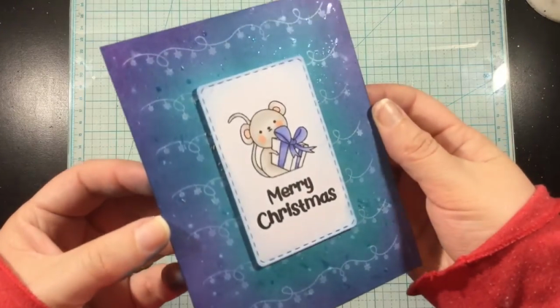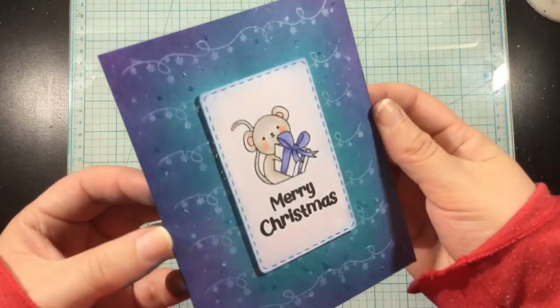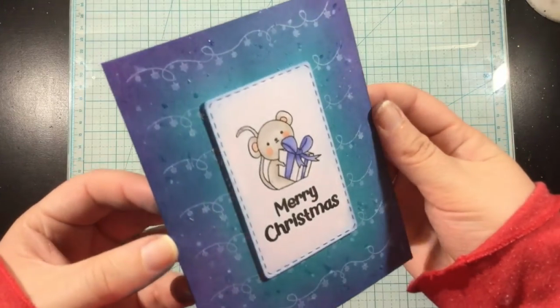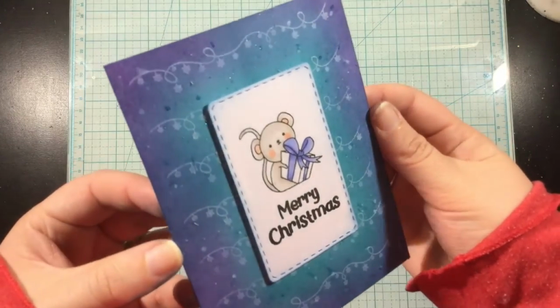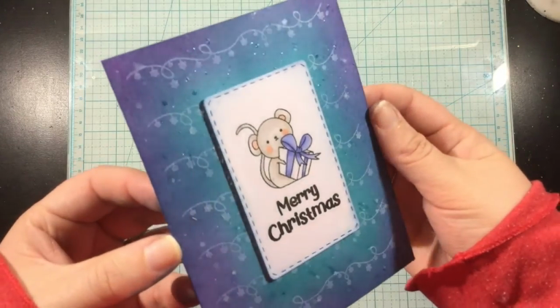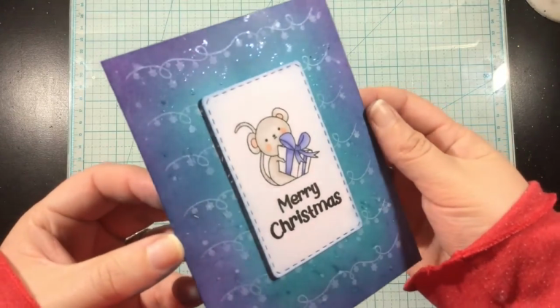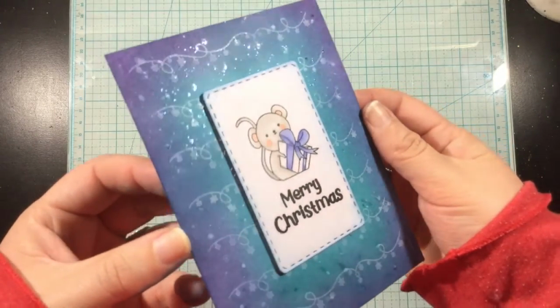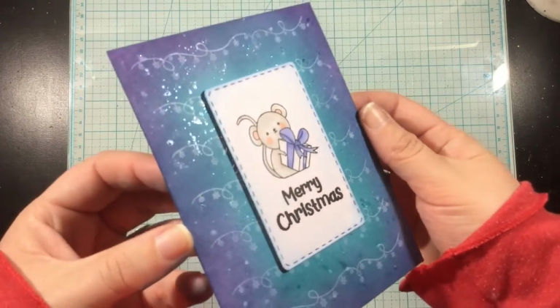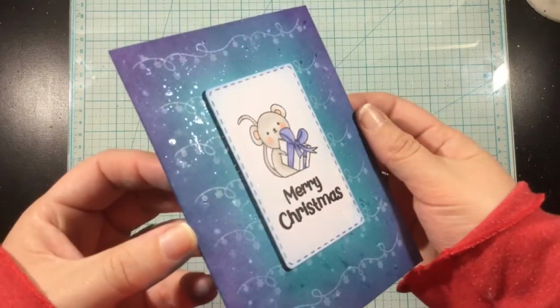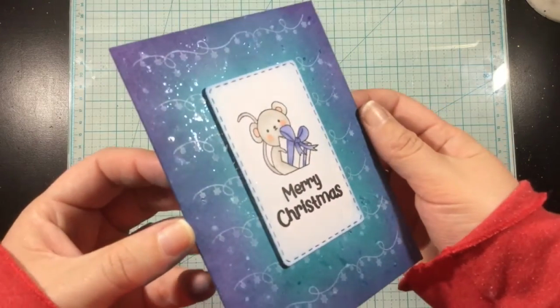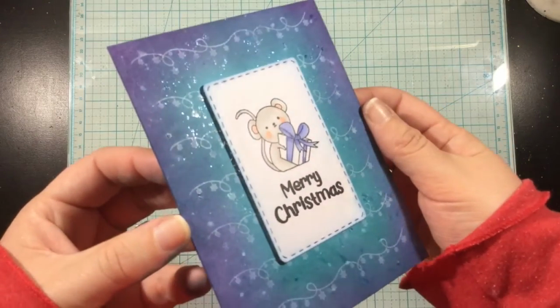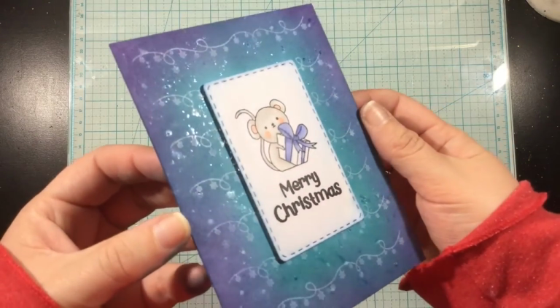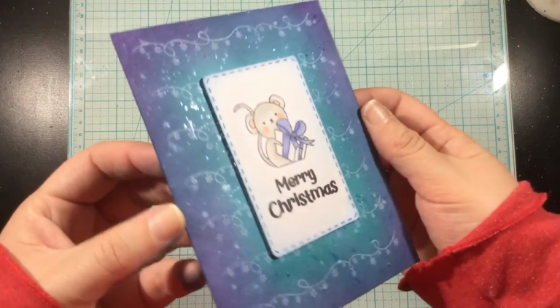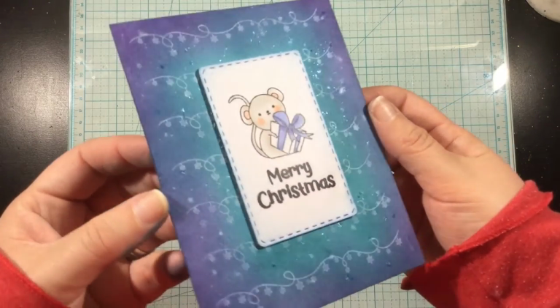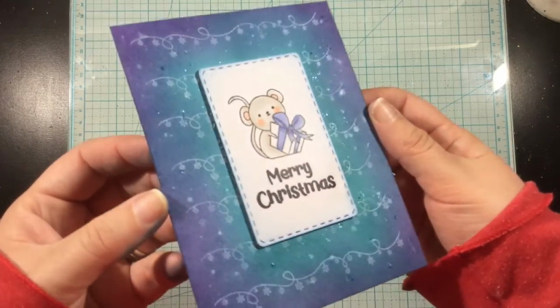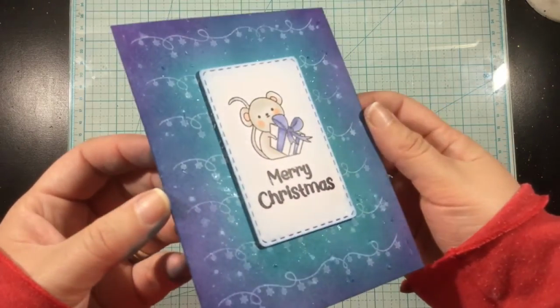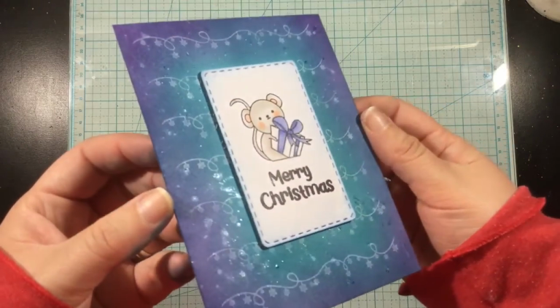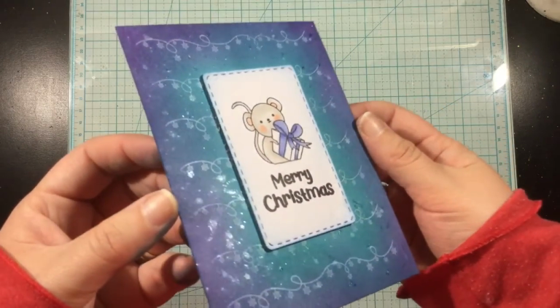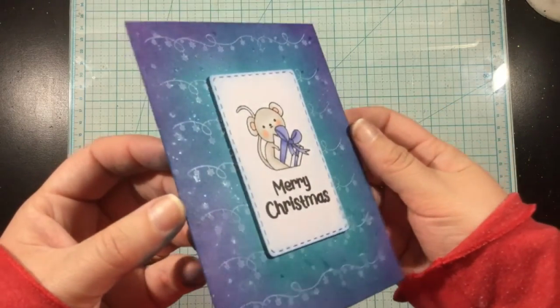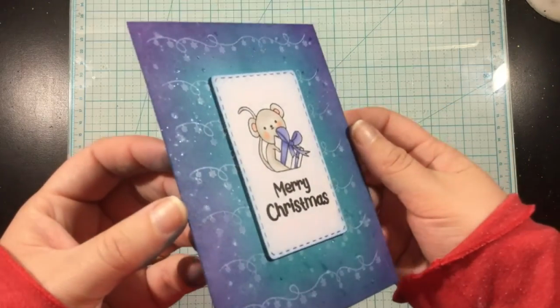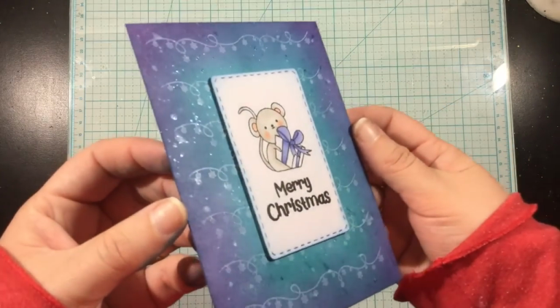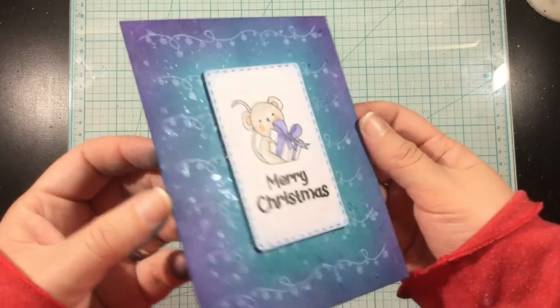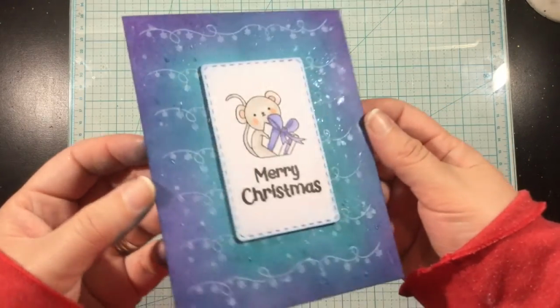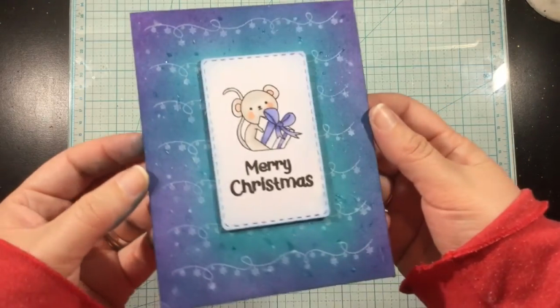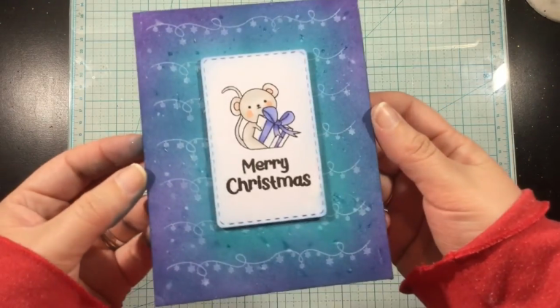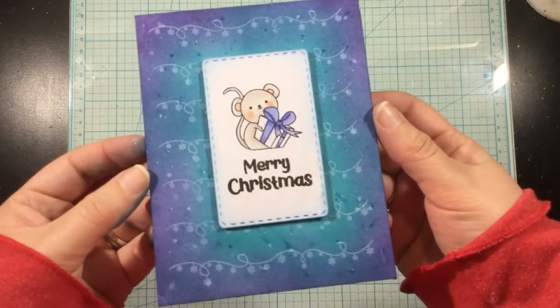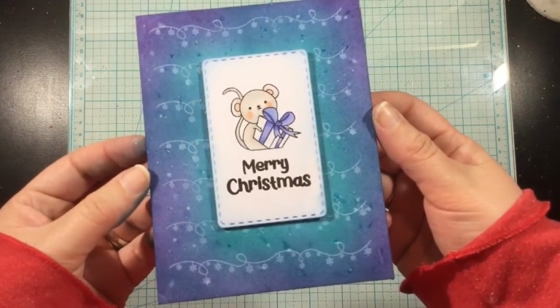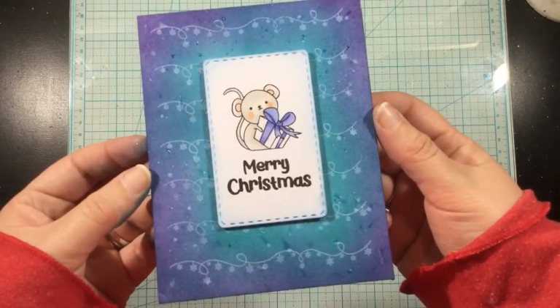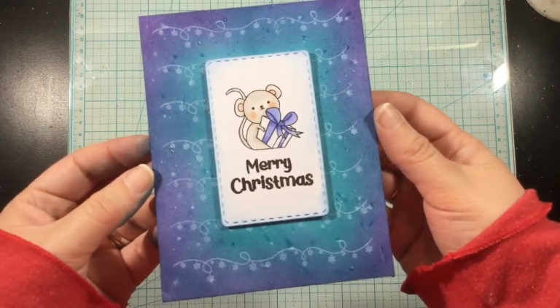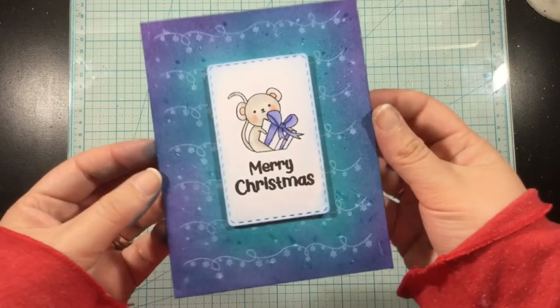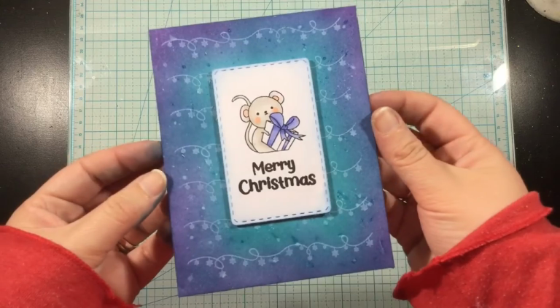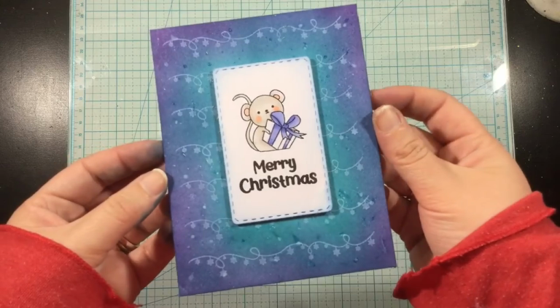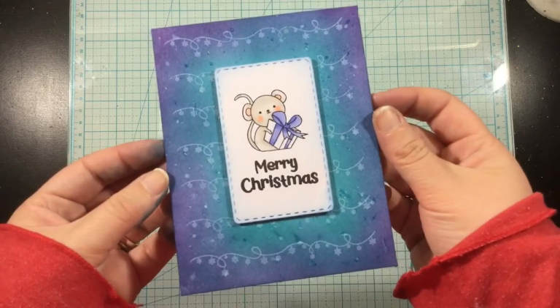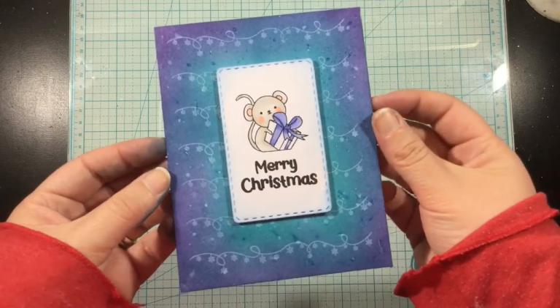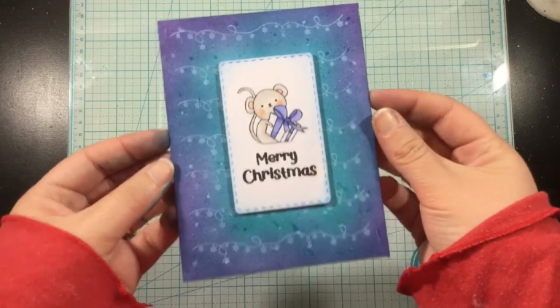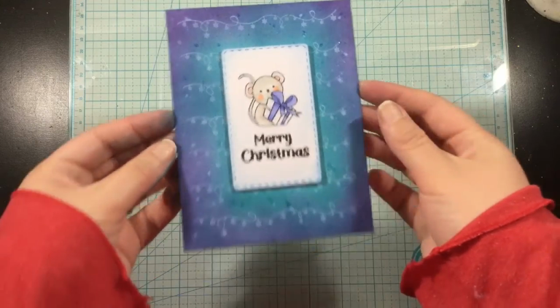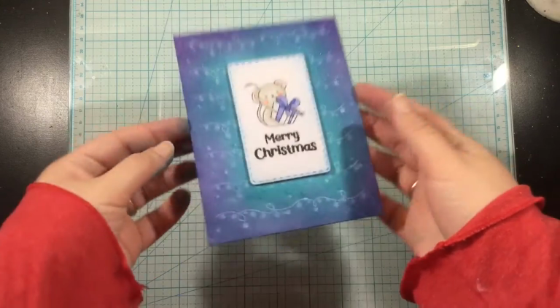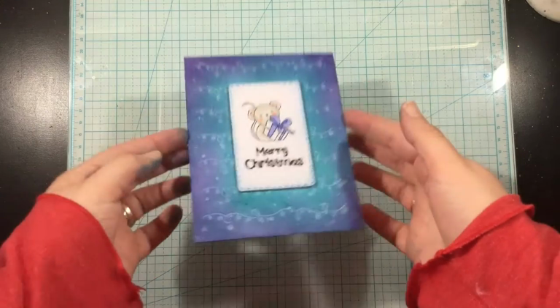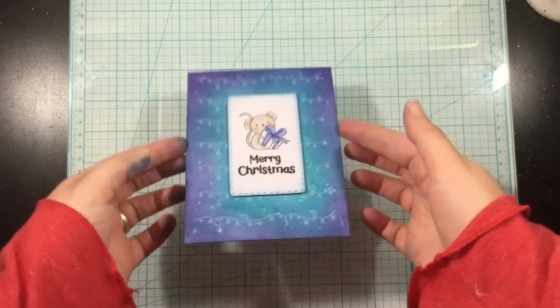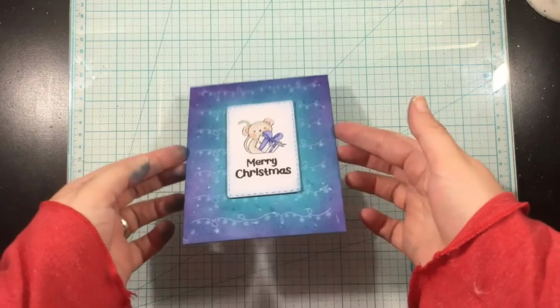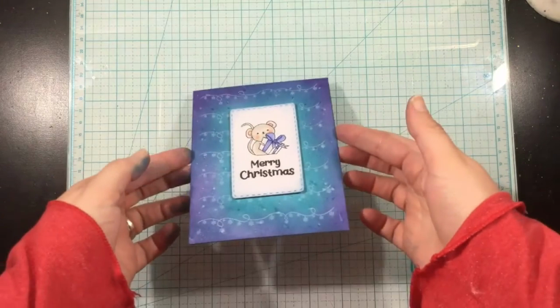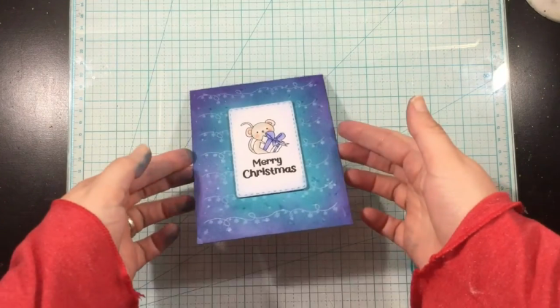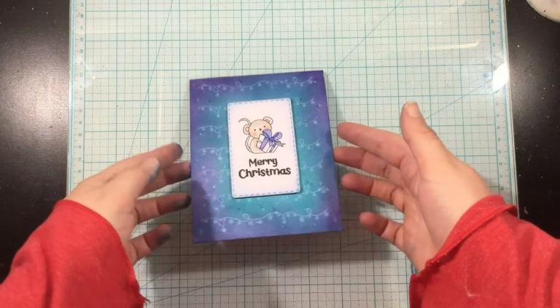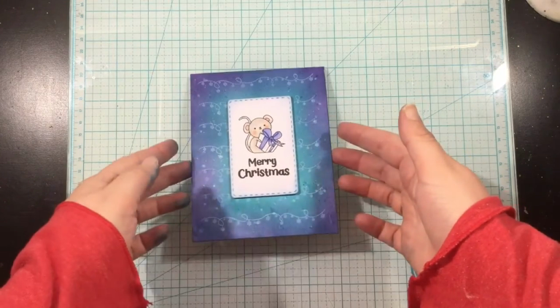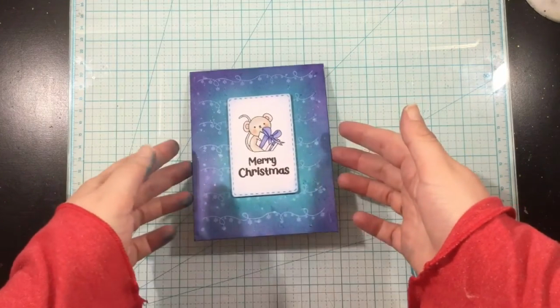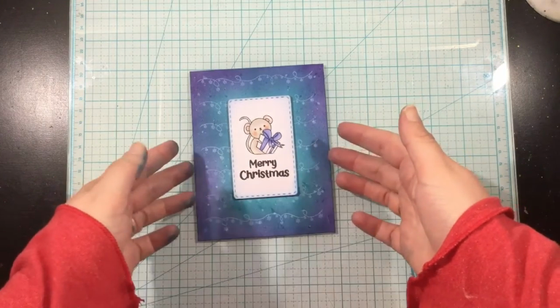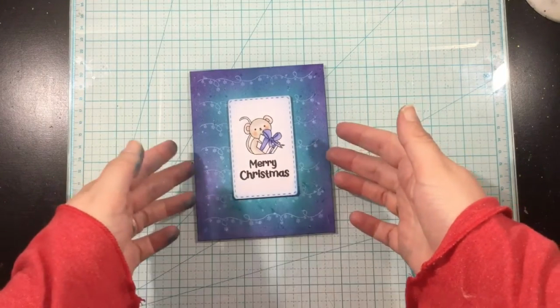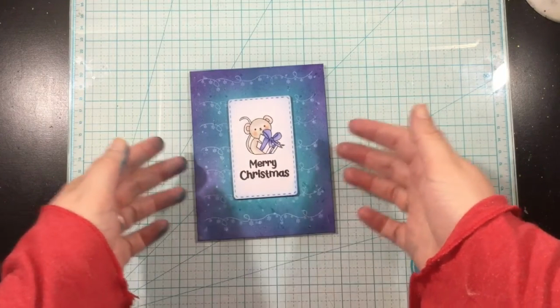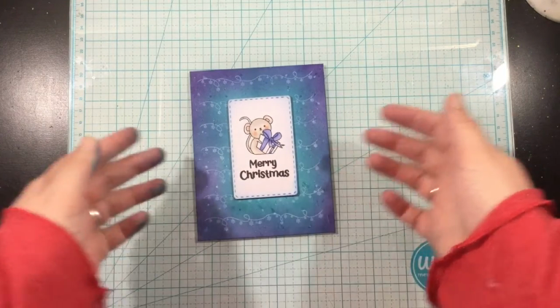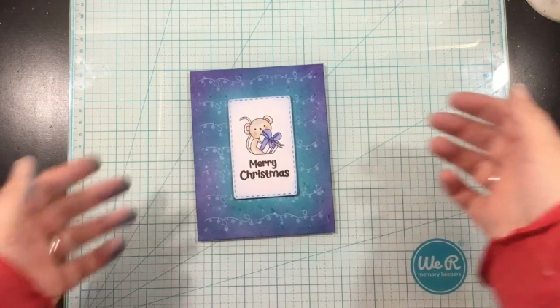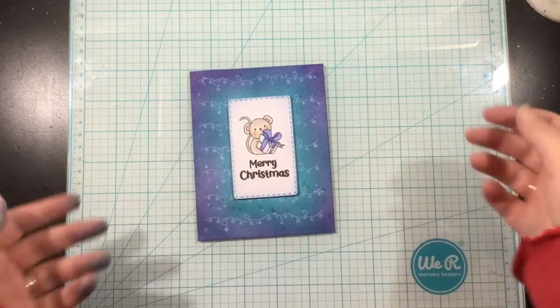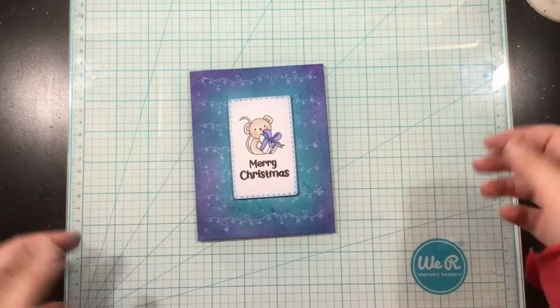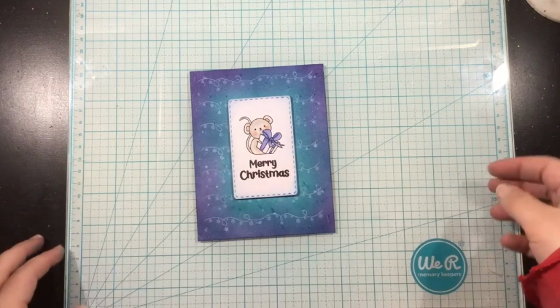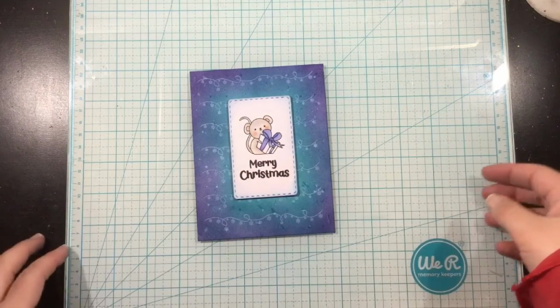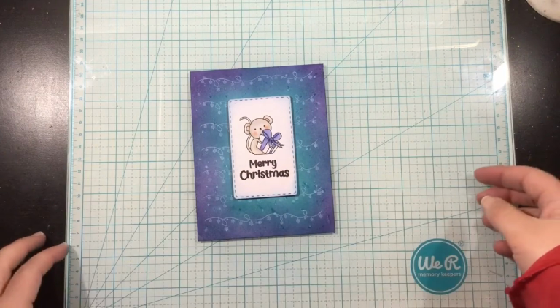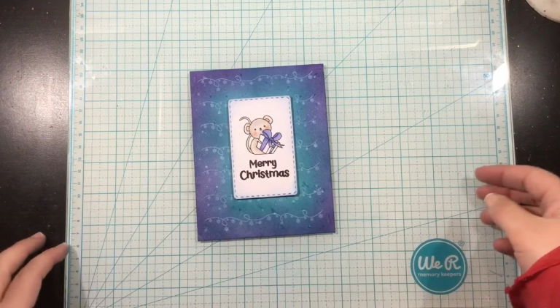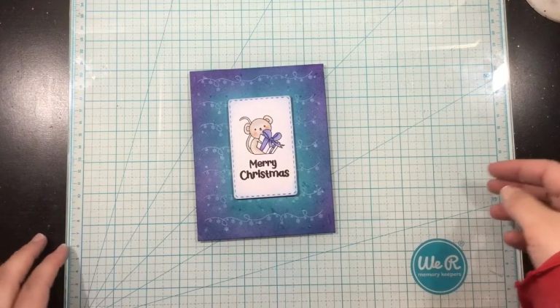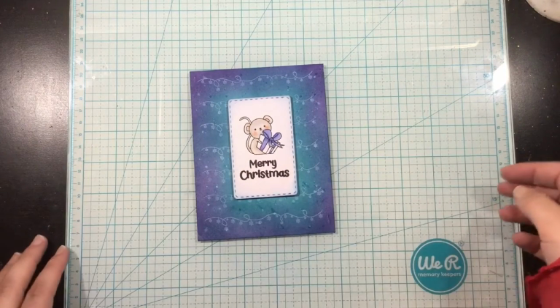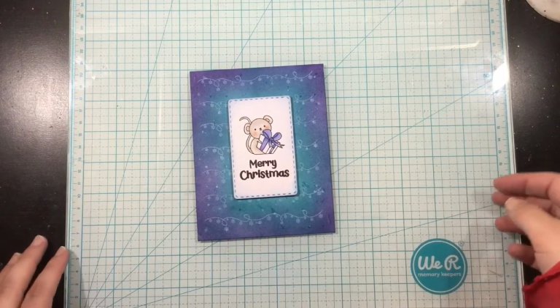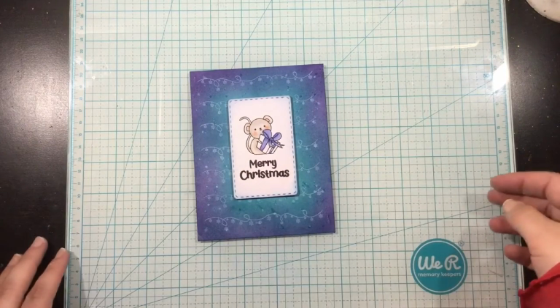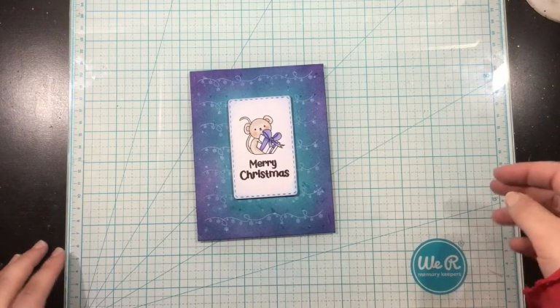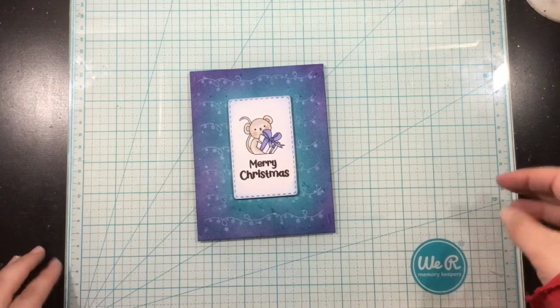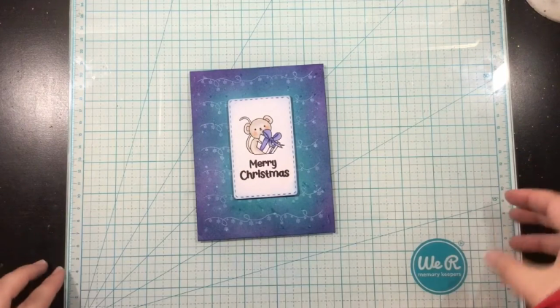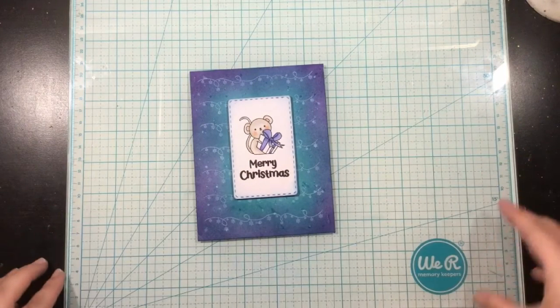I hope that you've enjoyed this quick look at the new Atelier inks. Thank you guys so much for watching. I will see you again soon. Bye!